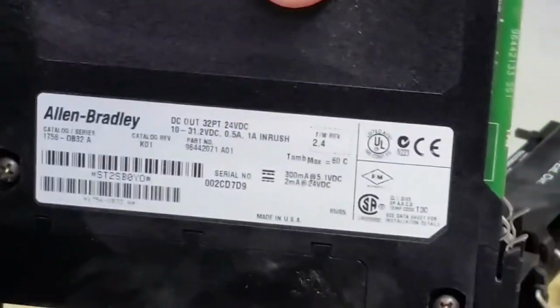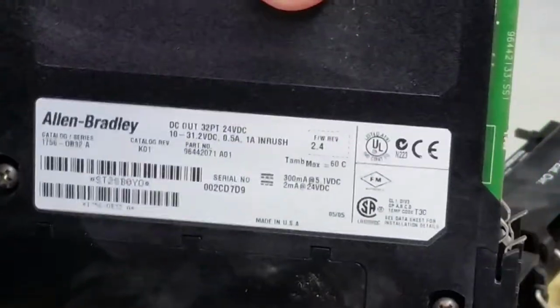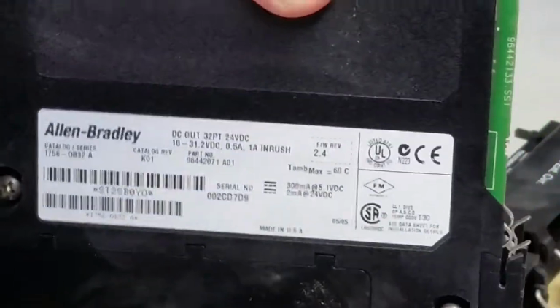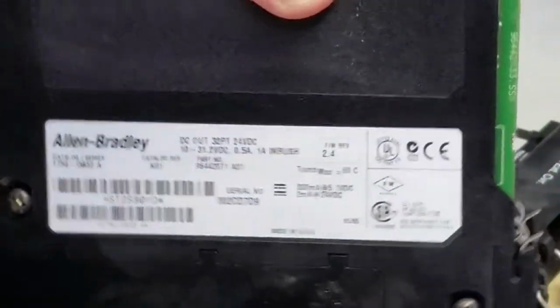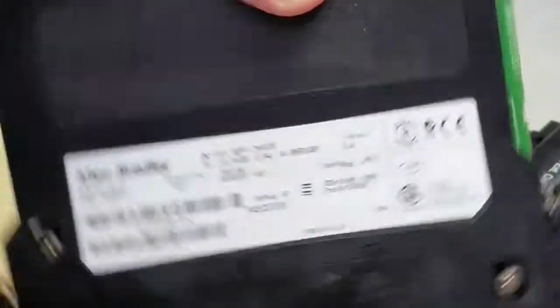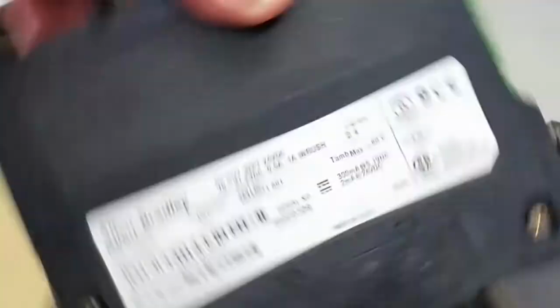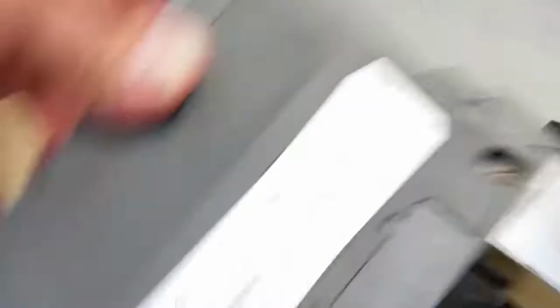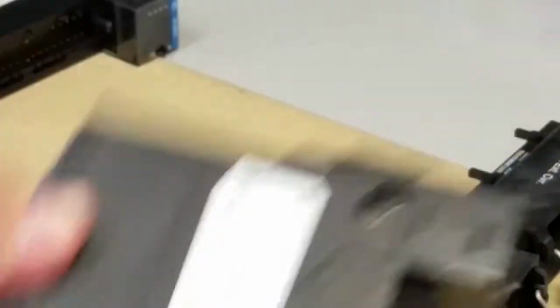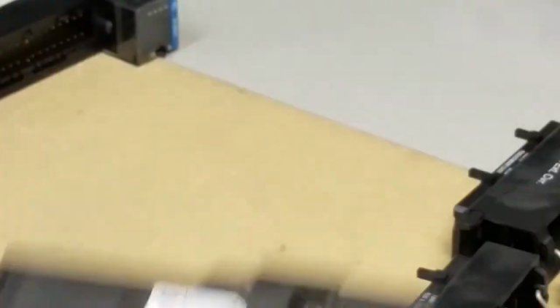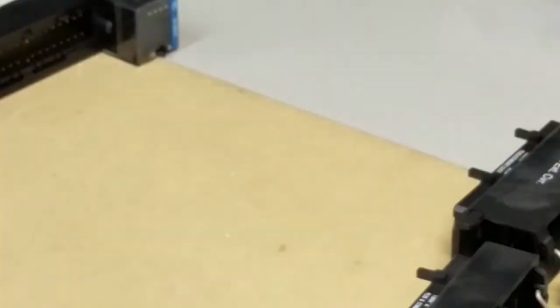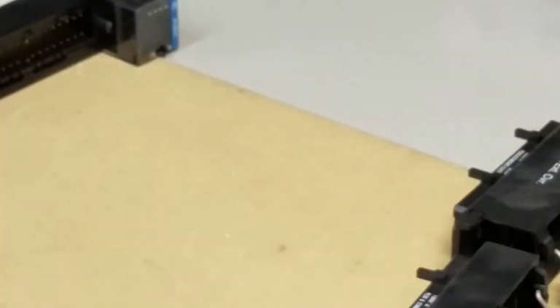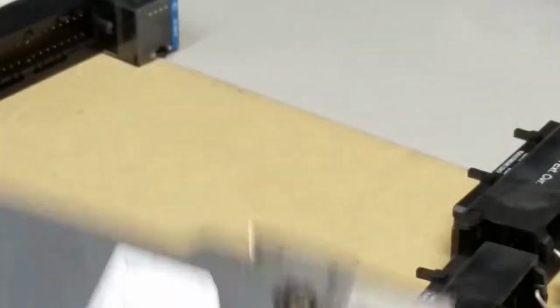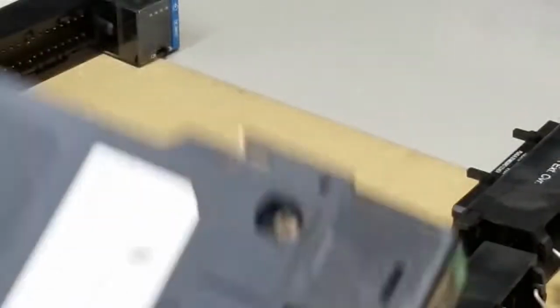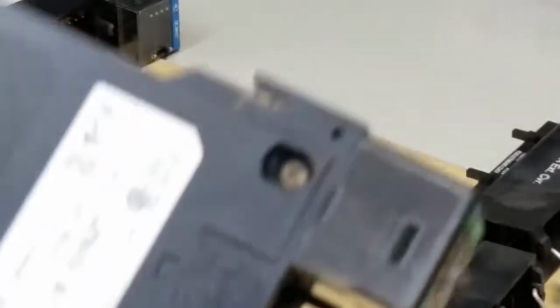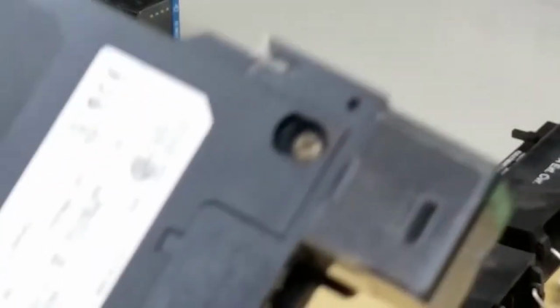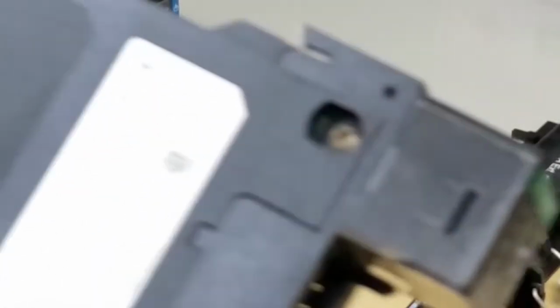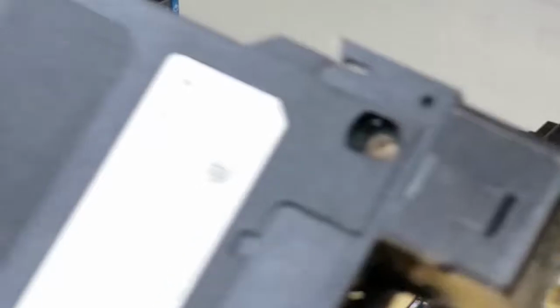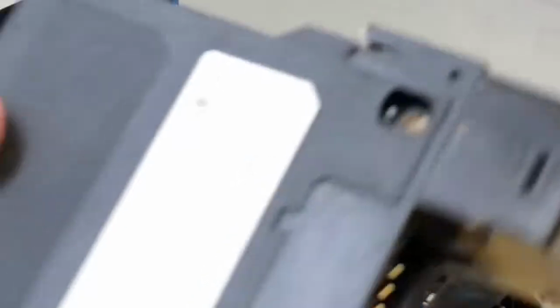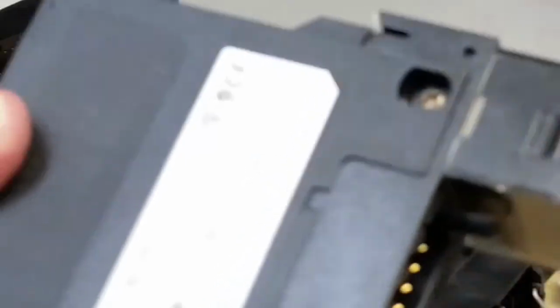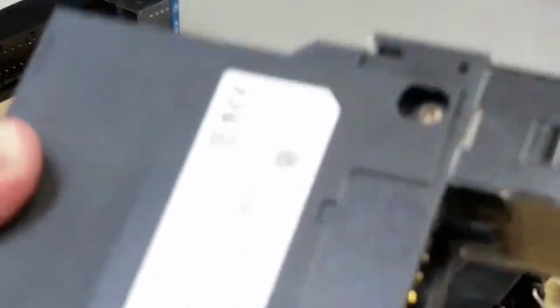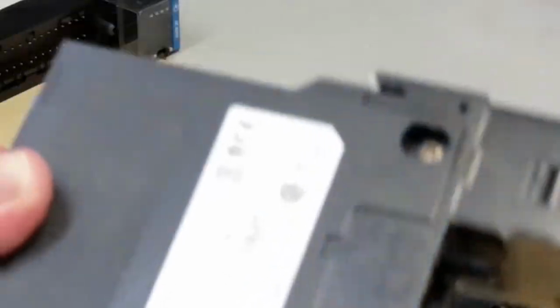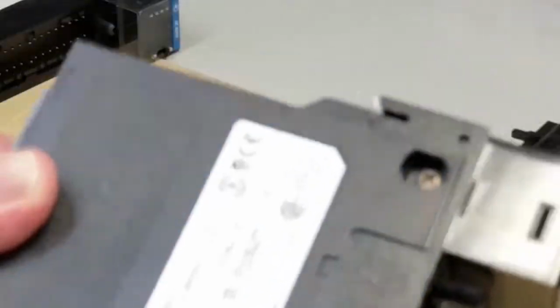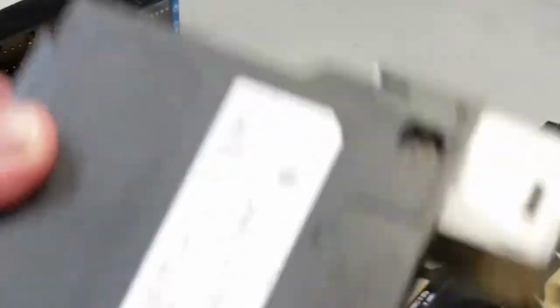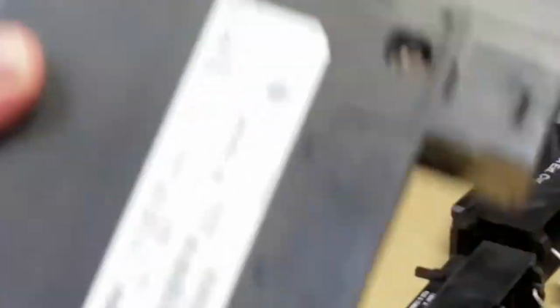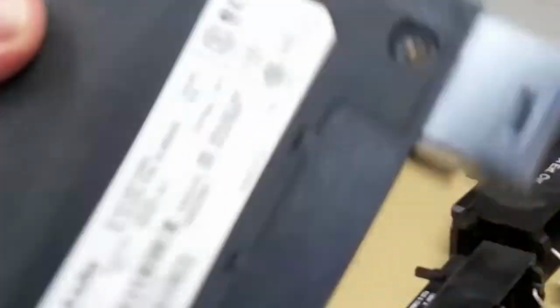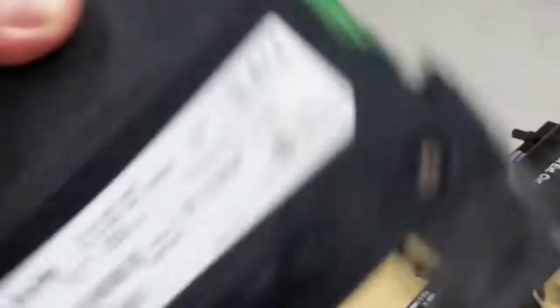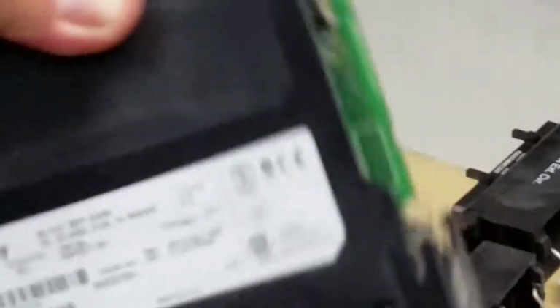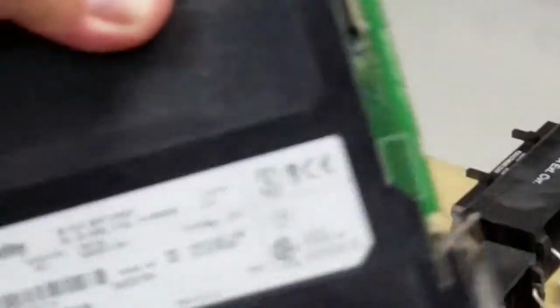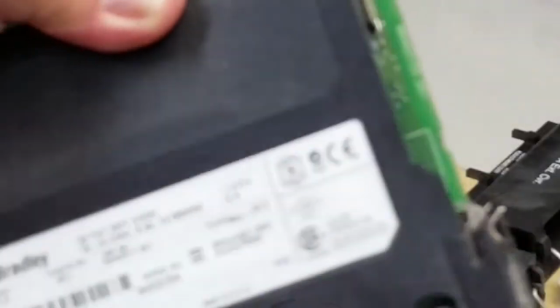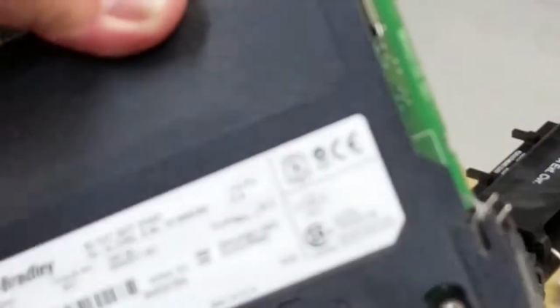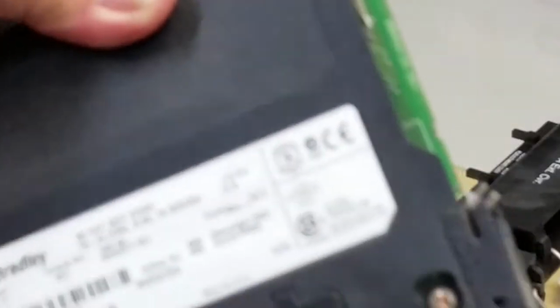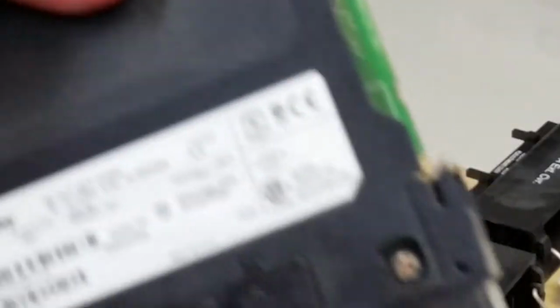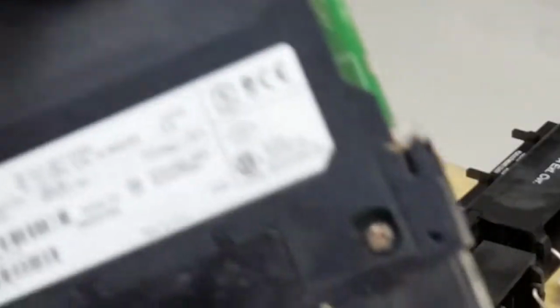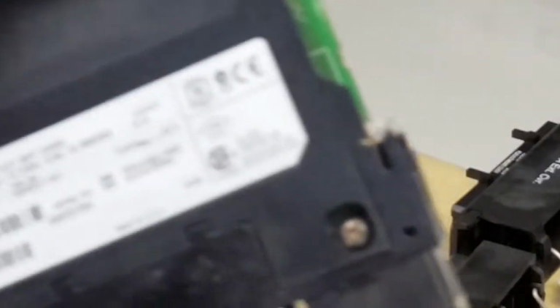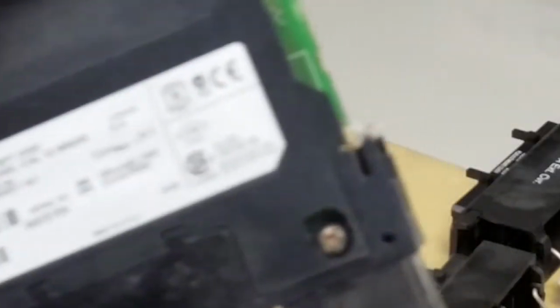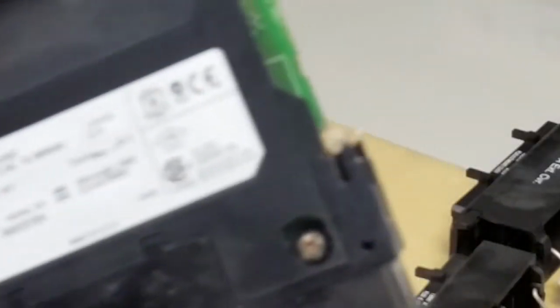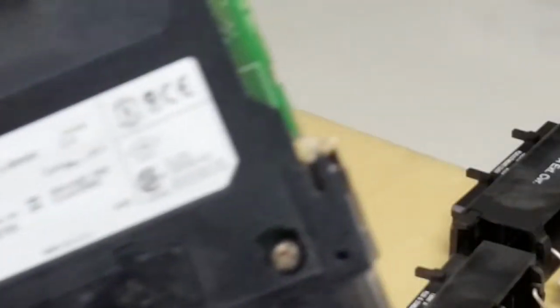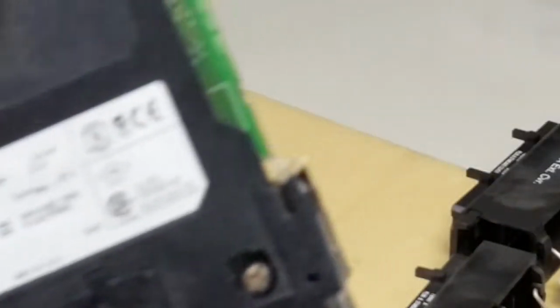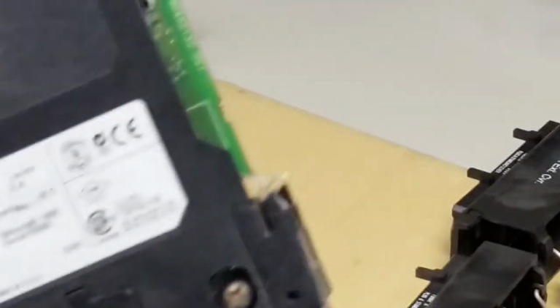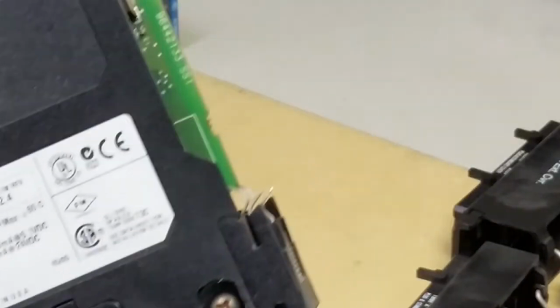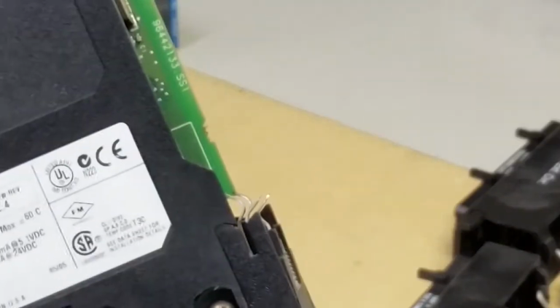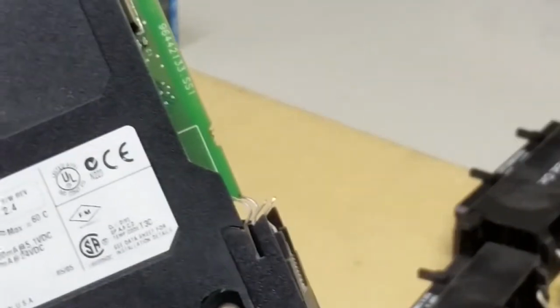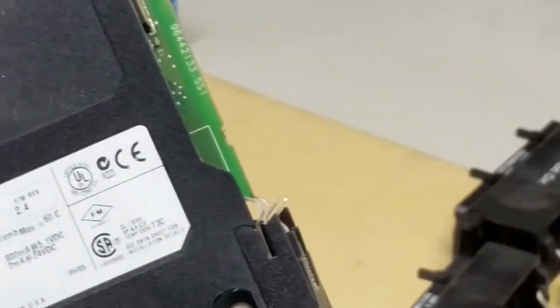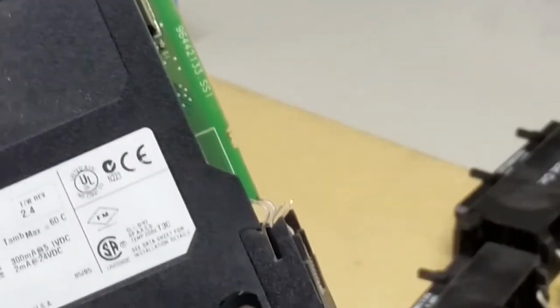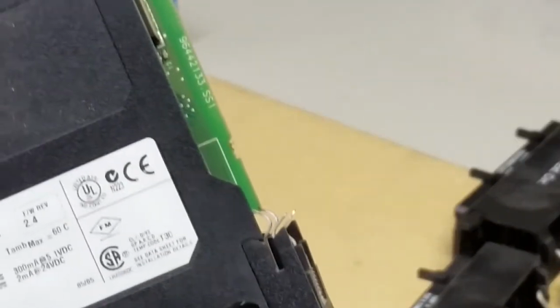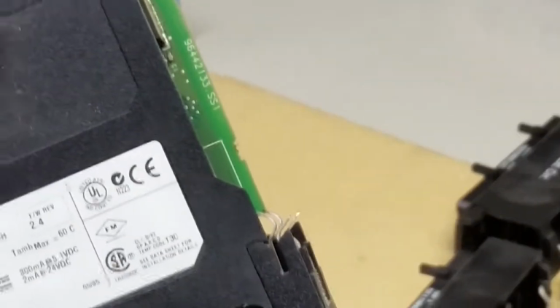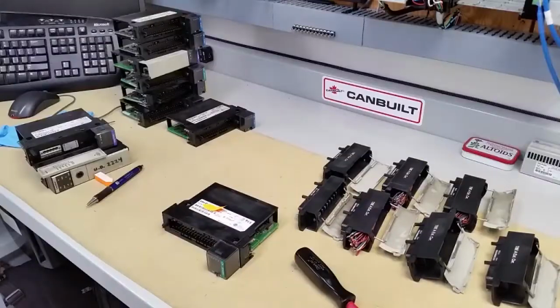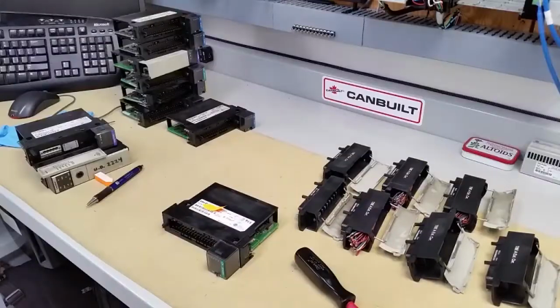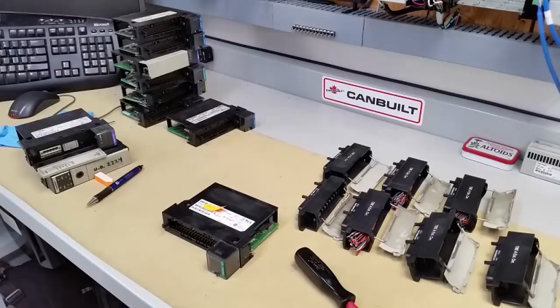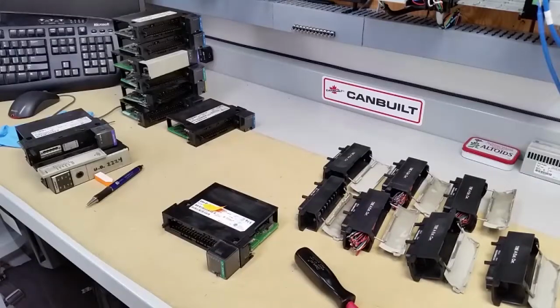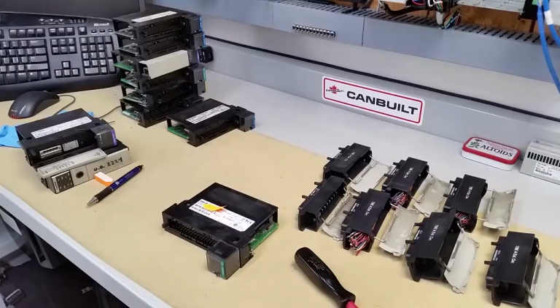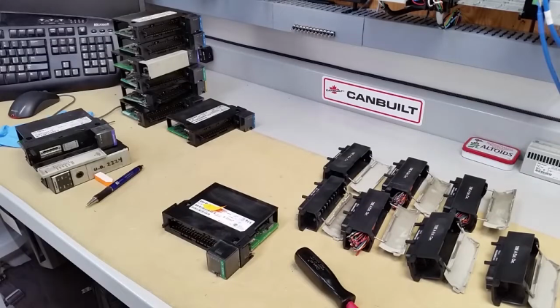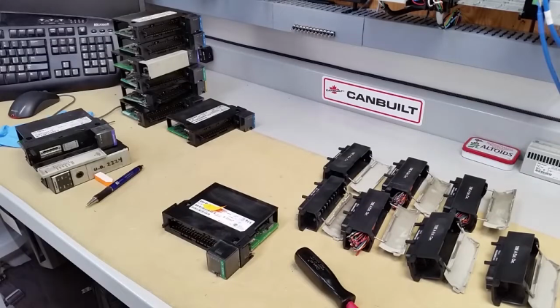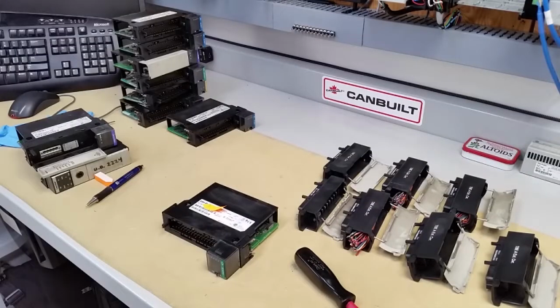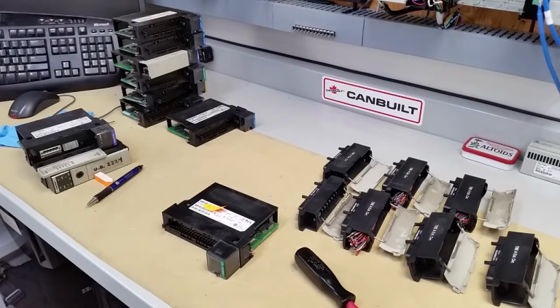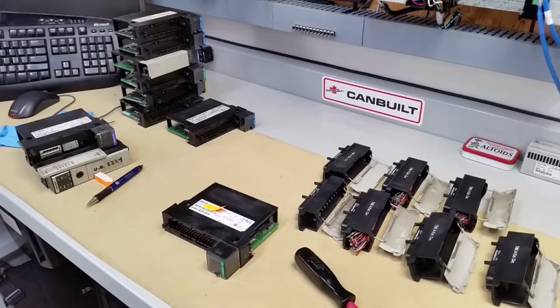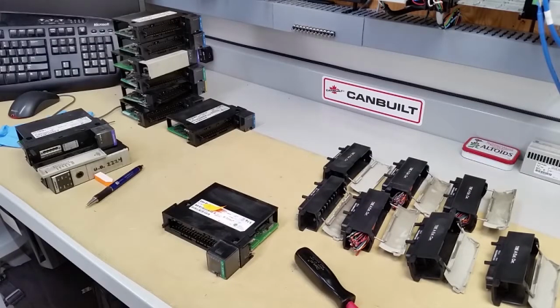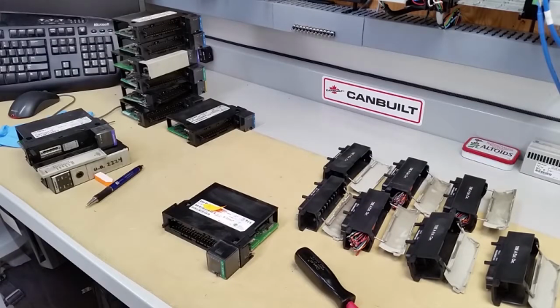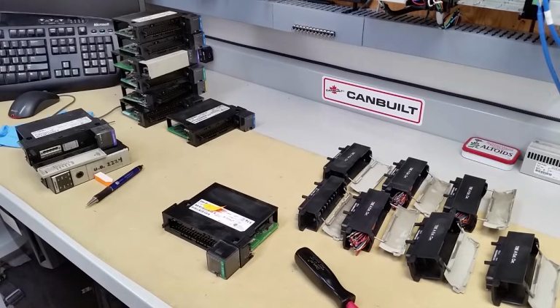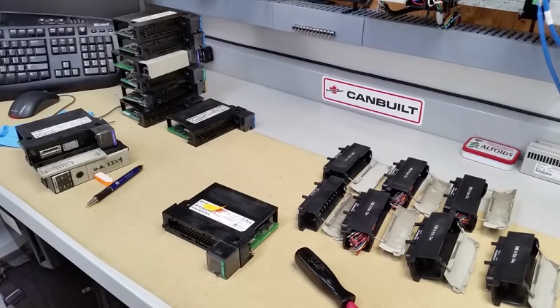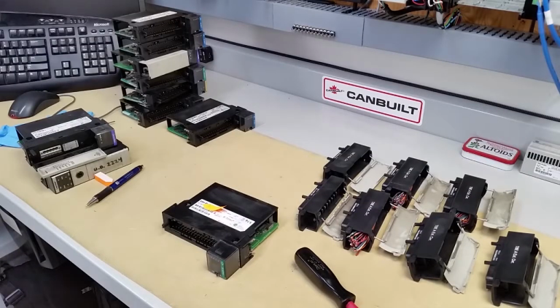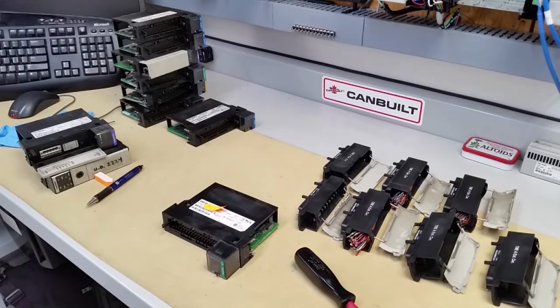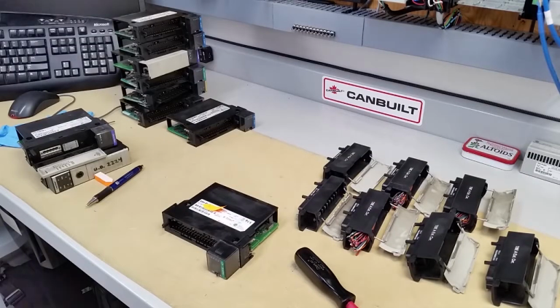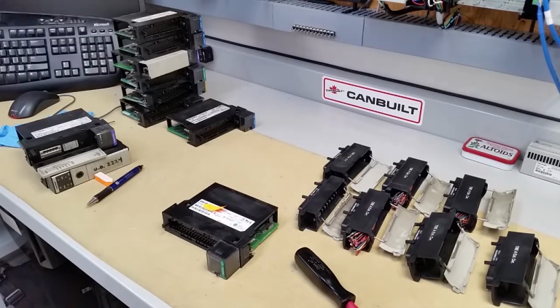So we've got to get some screwdrivers and be right back. Because we've got multiple modules and we're going to be pulling everything apart, we have to put everything into its own pile.